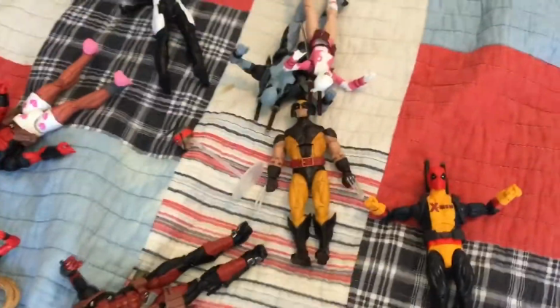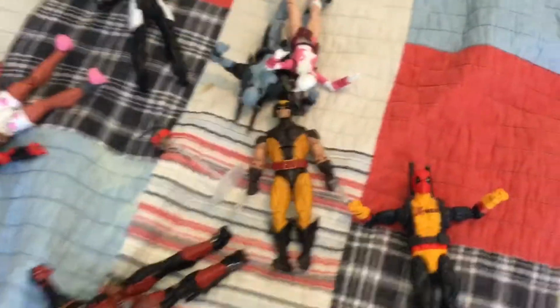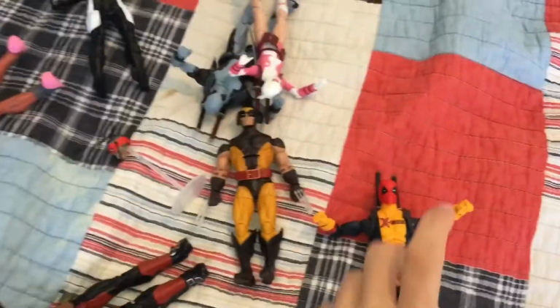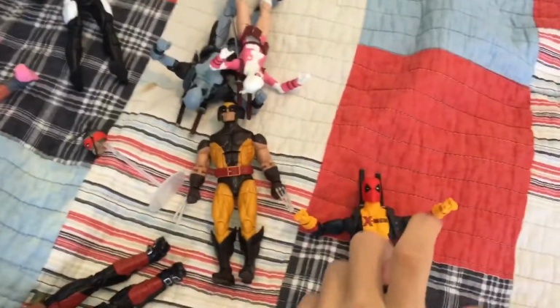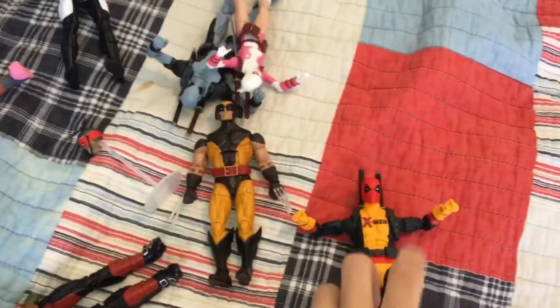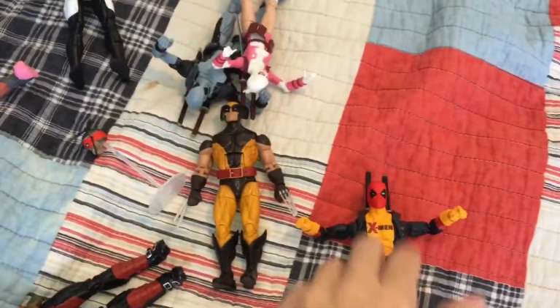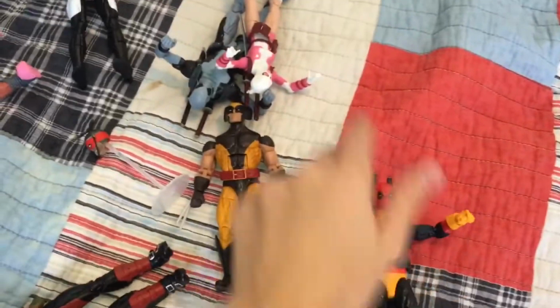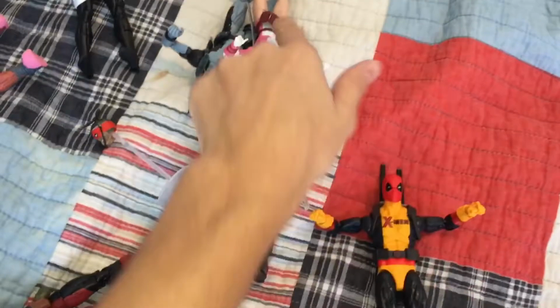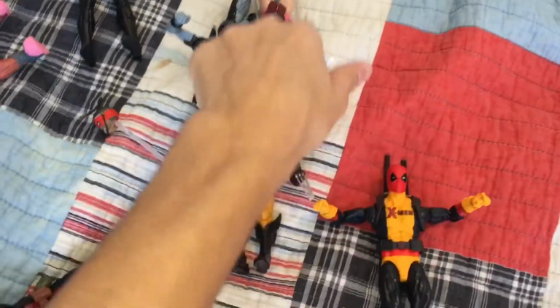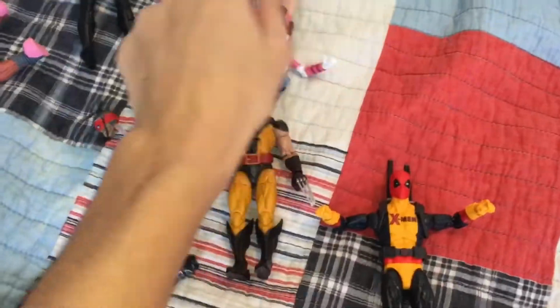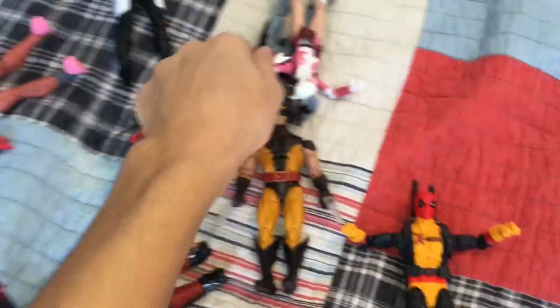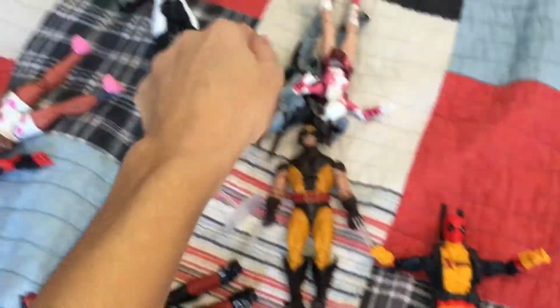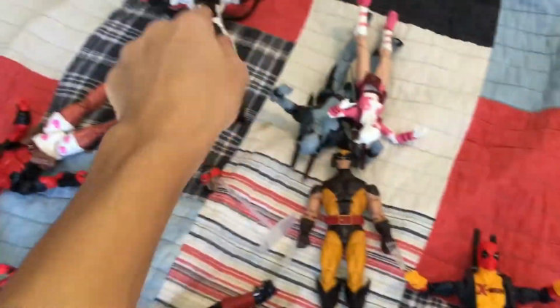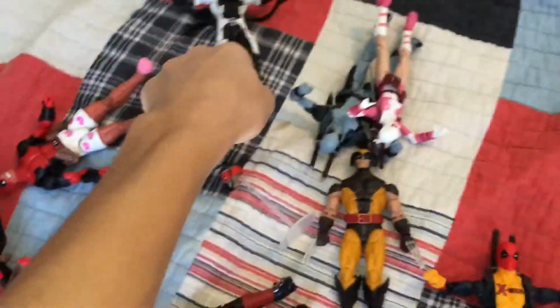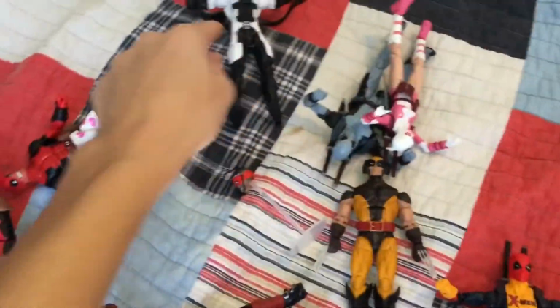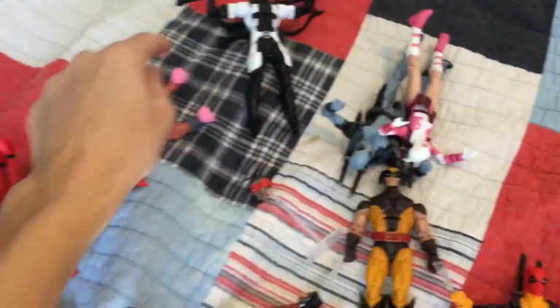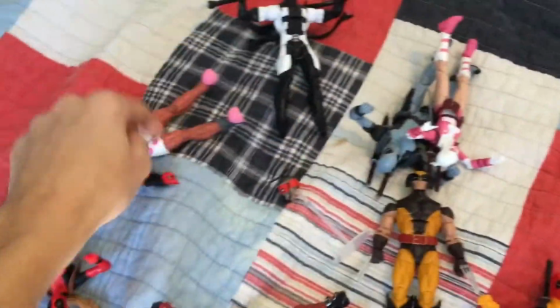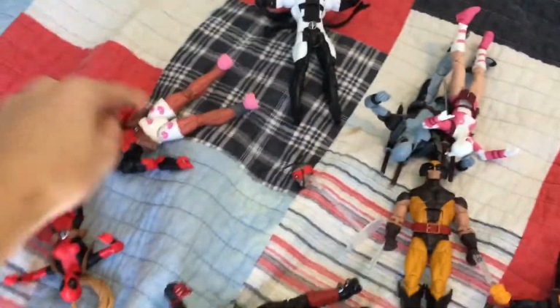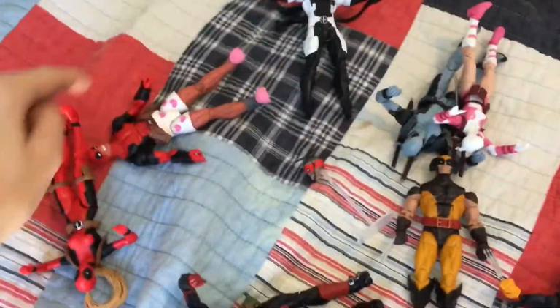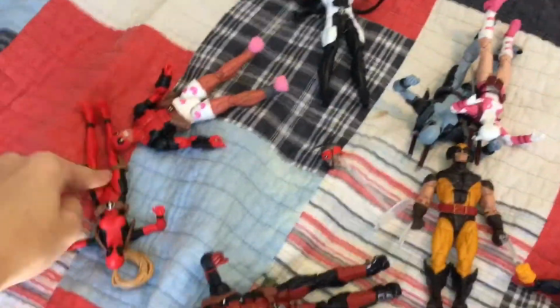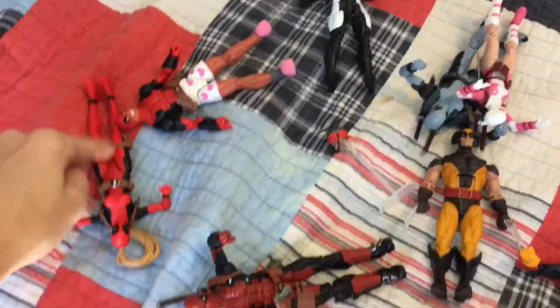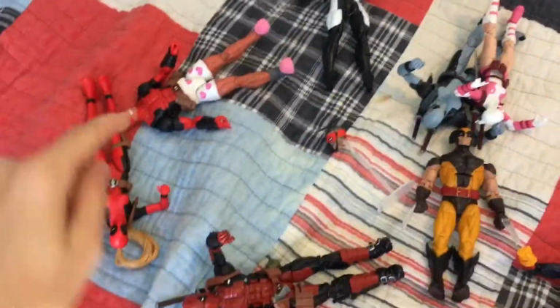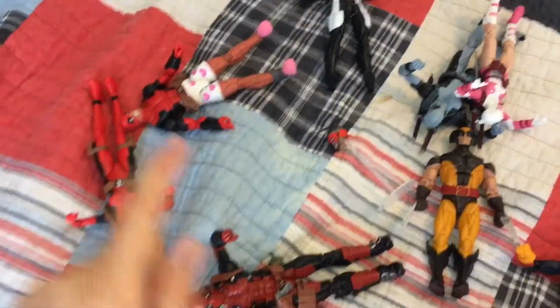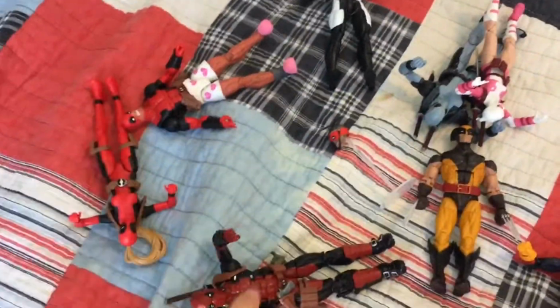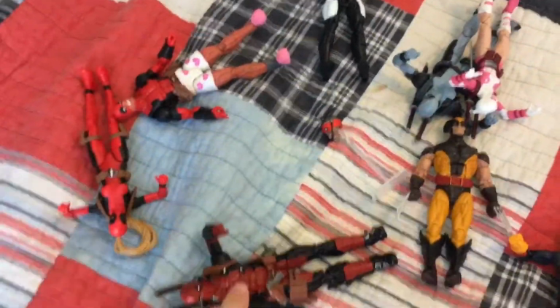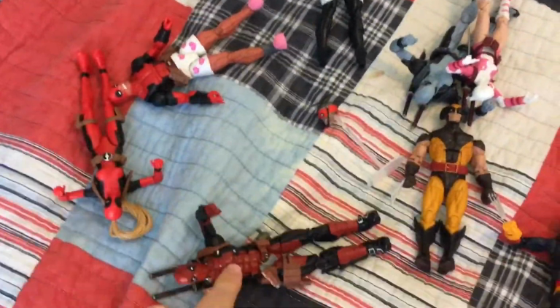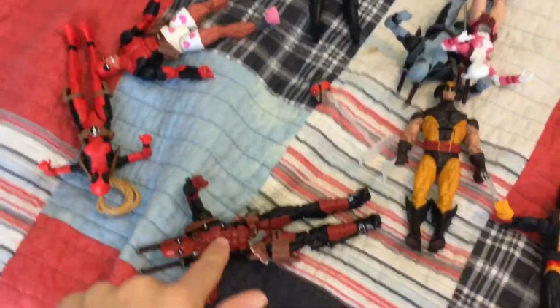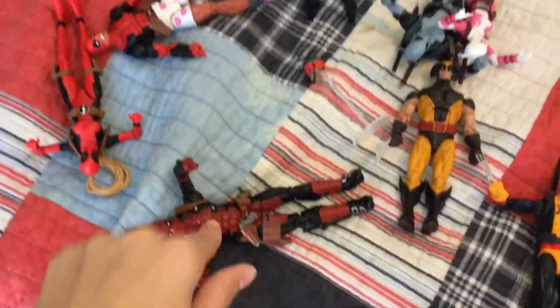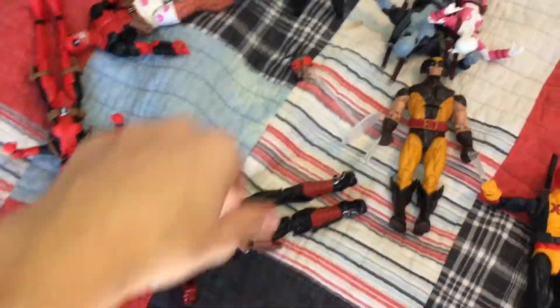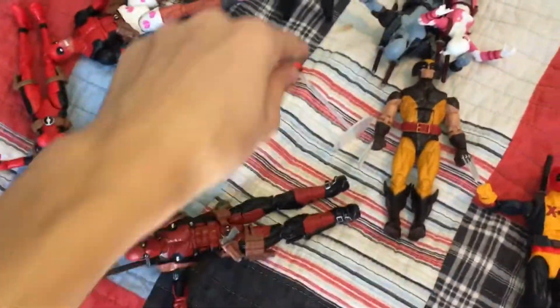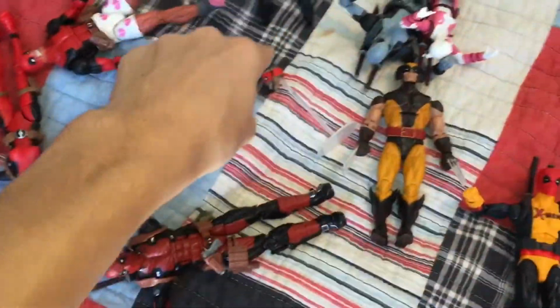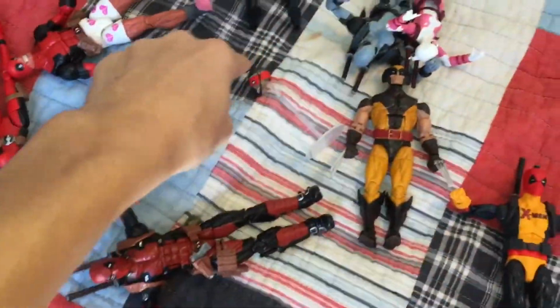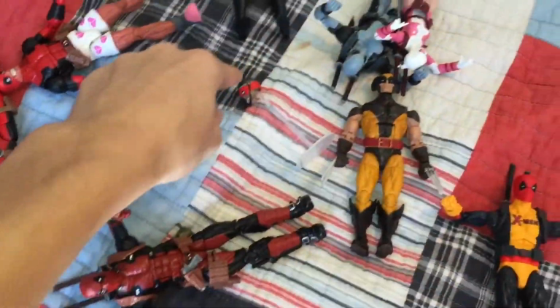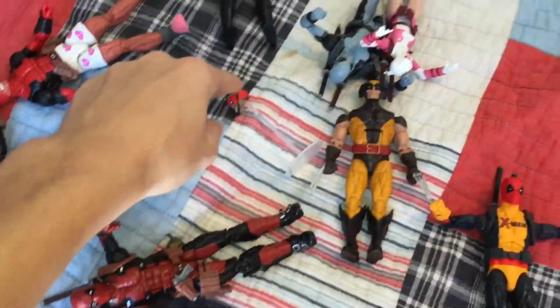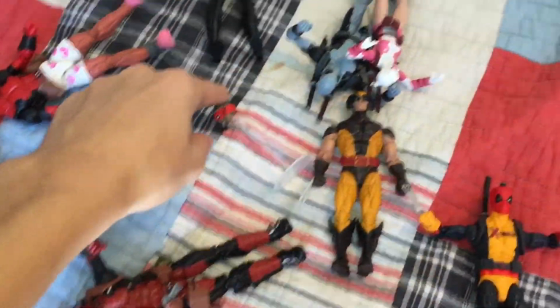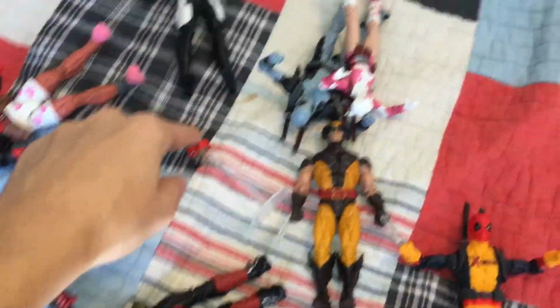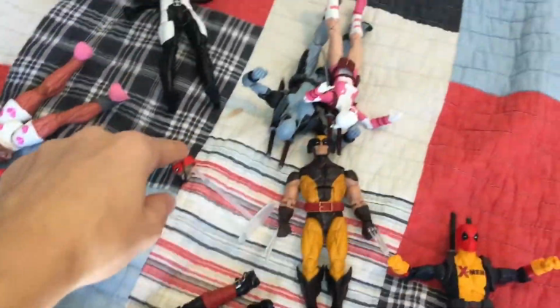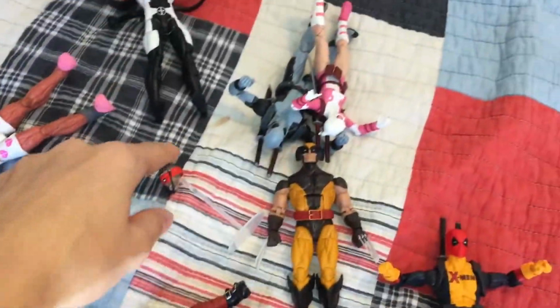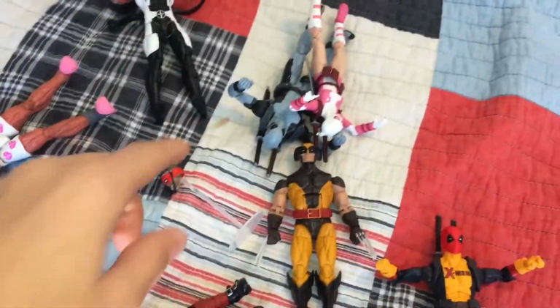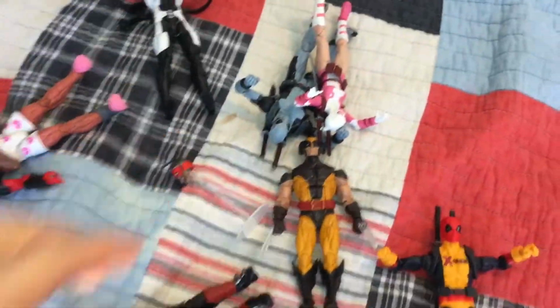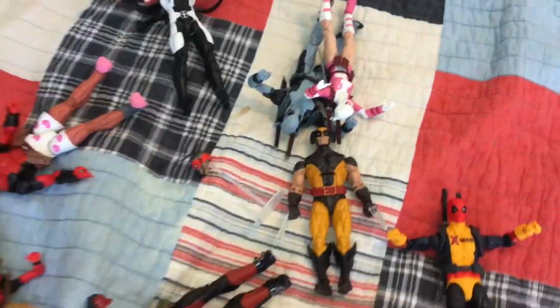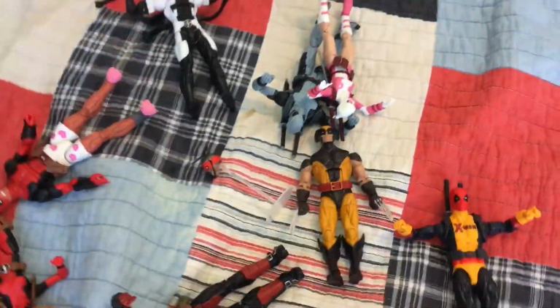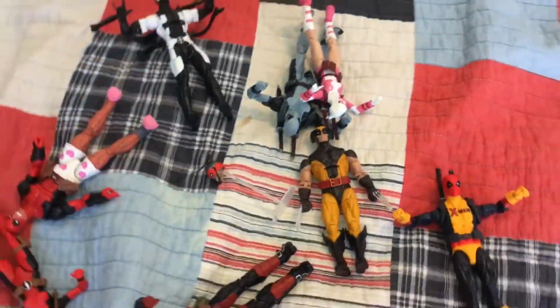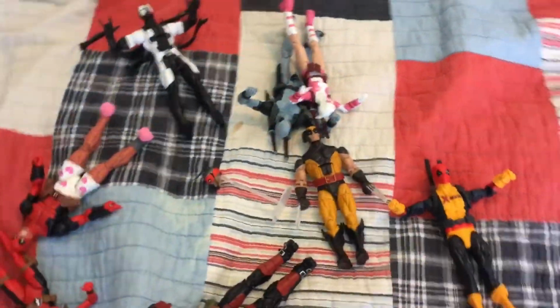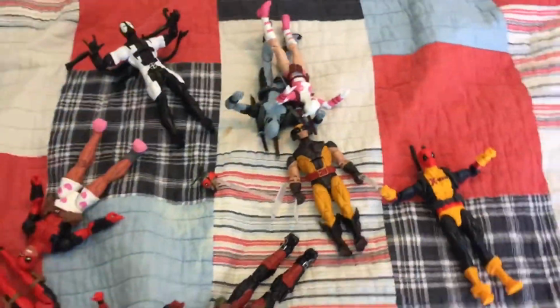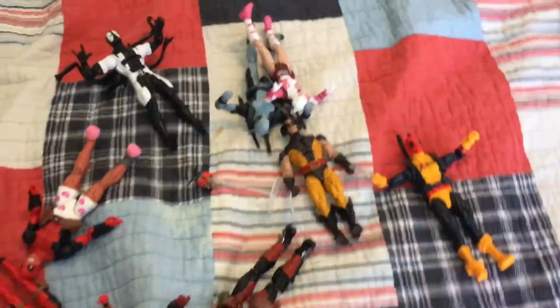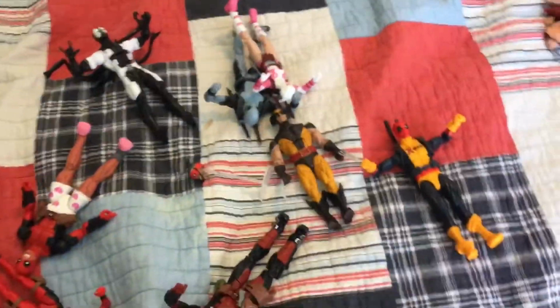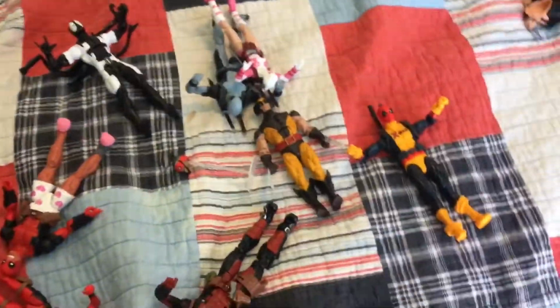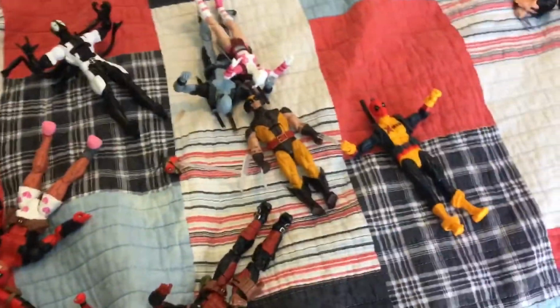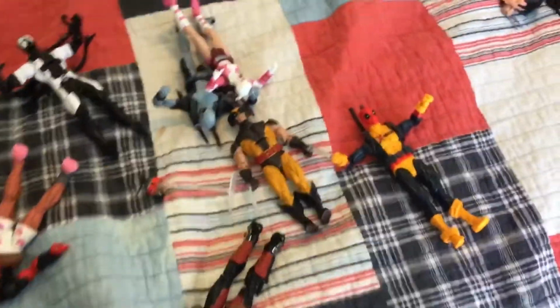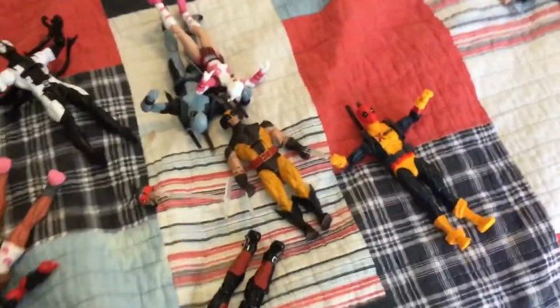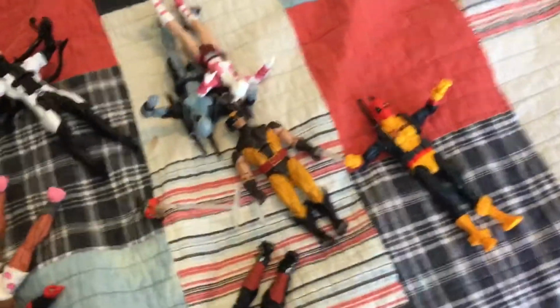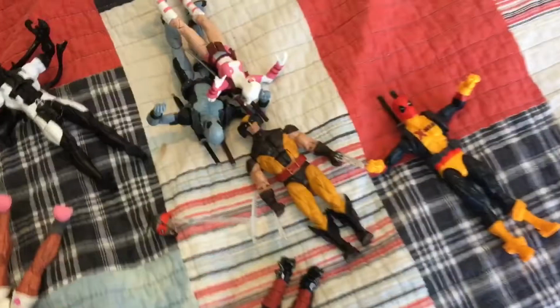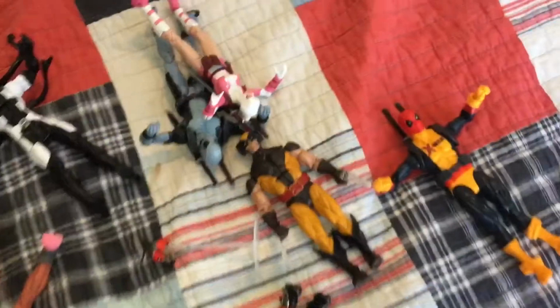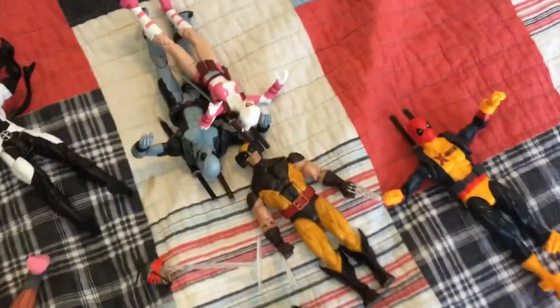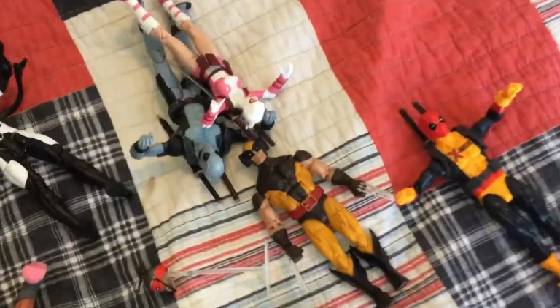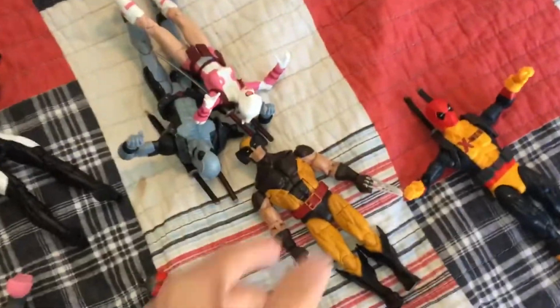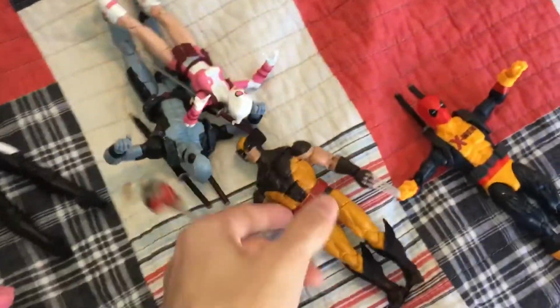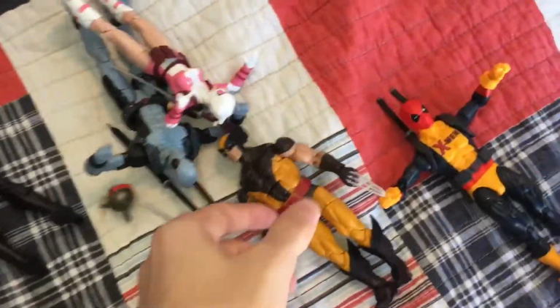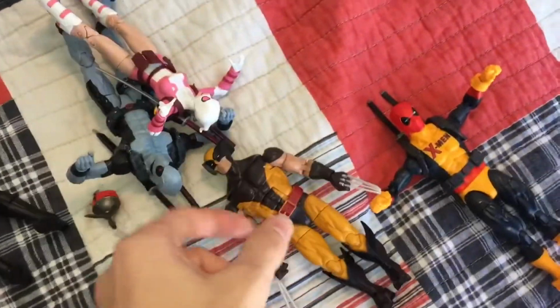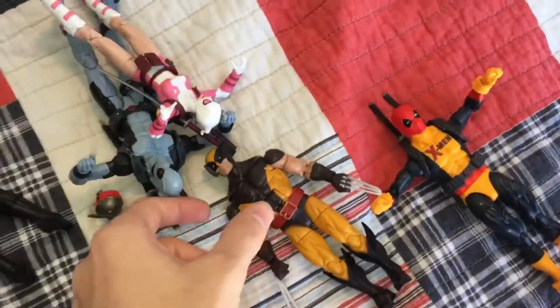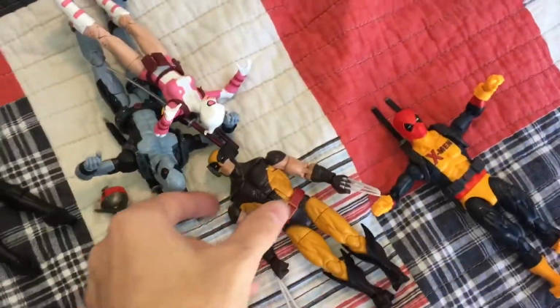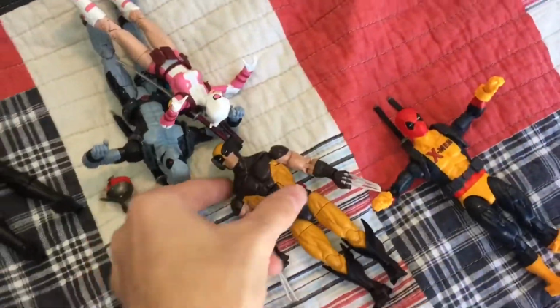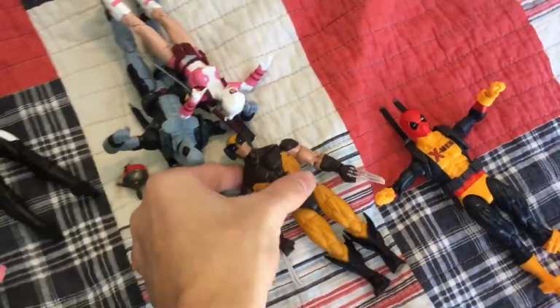I have 1, 2, 3, 4, 5, 6, 7, 8 — if you count Deadpool, I have 8 Deadpool figures, and I also have this Wolverine figure.